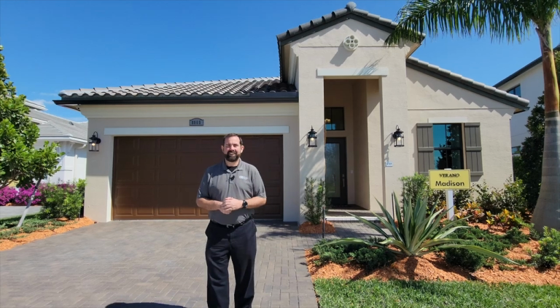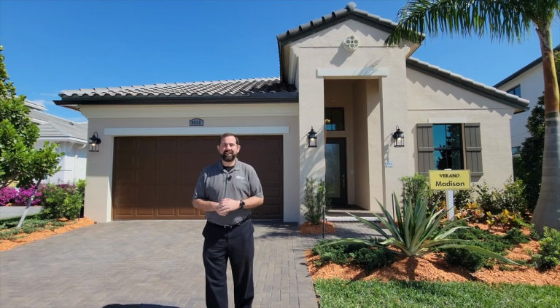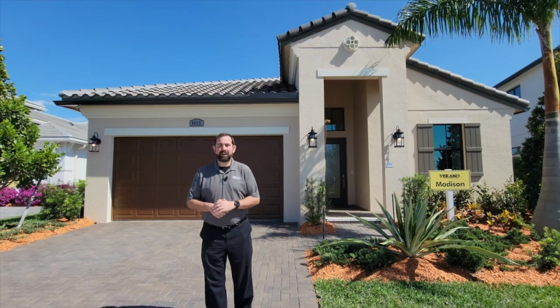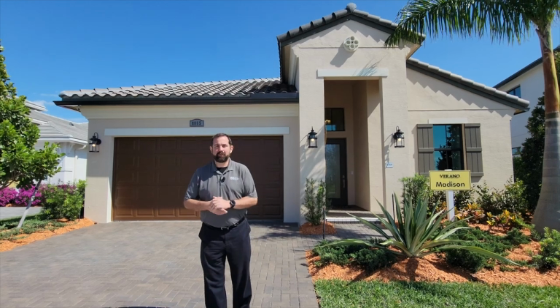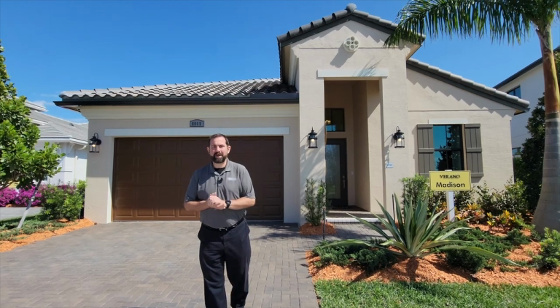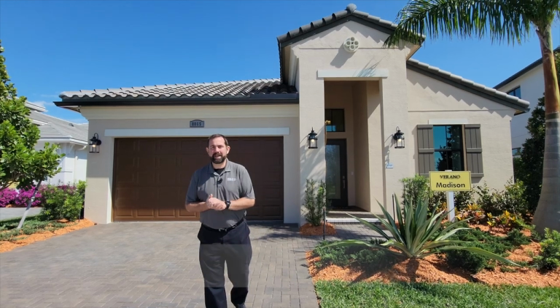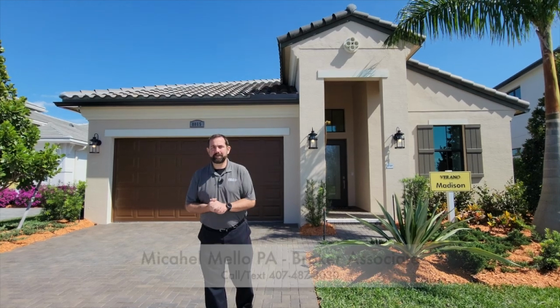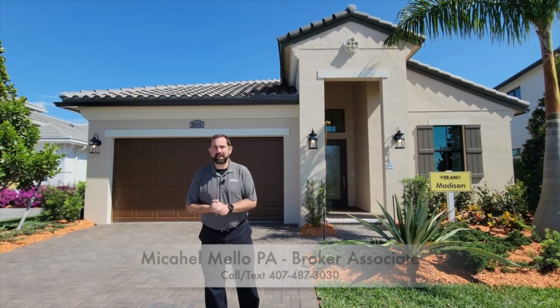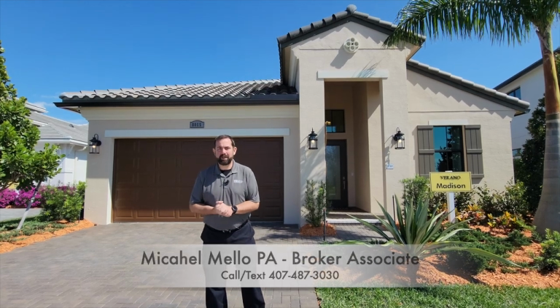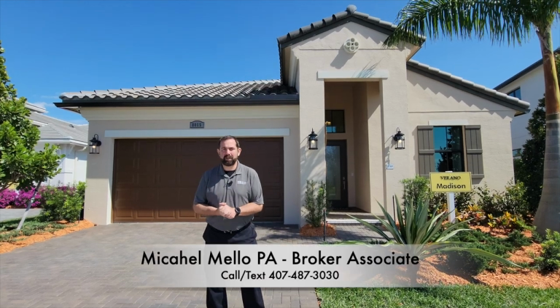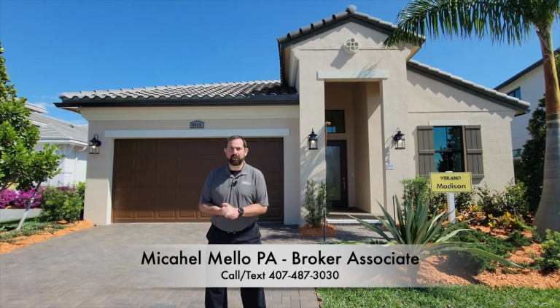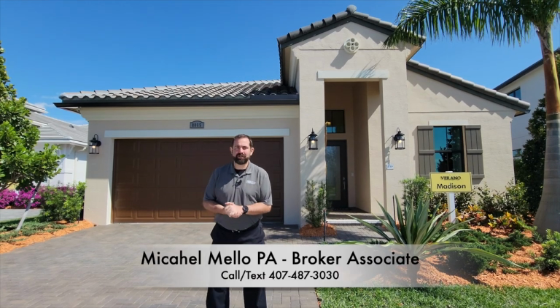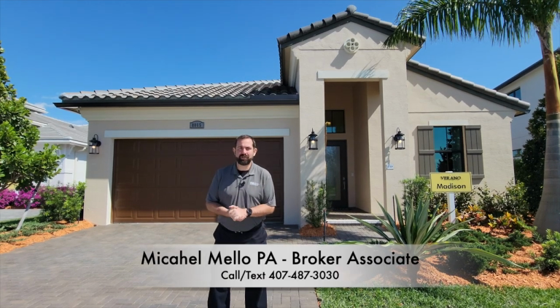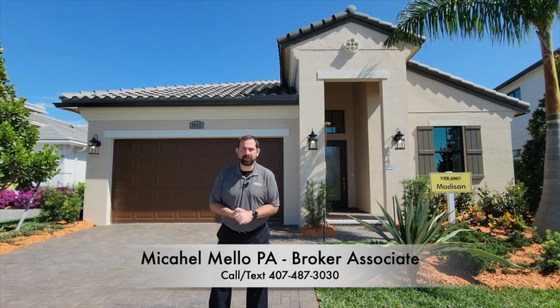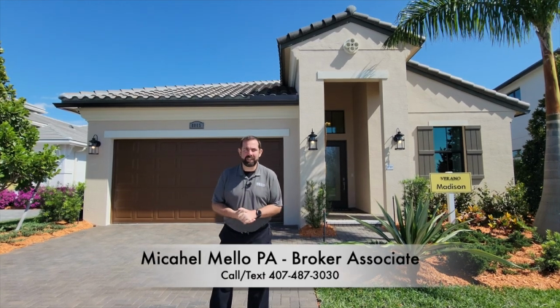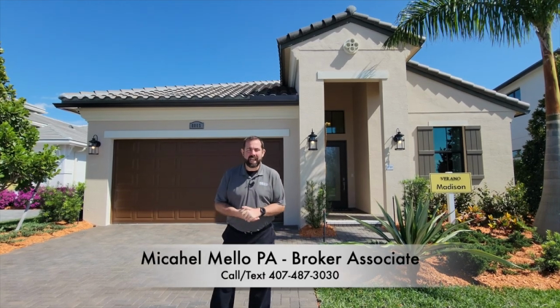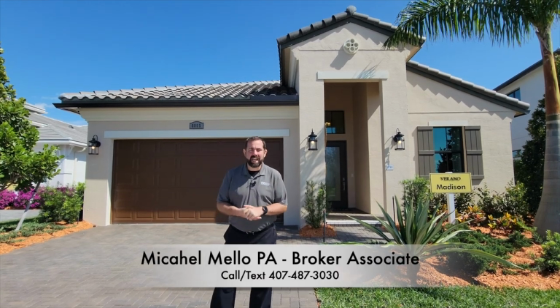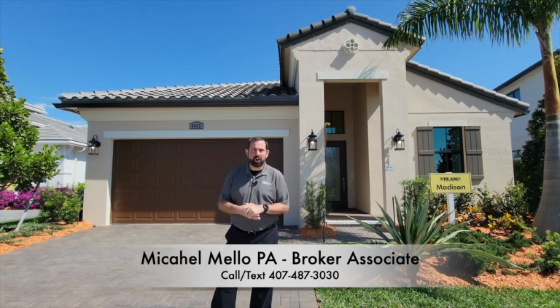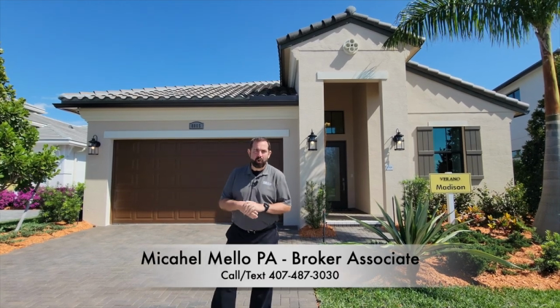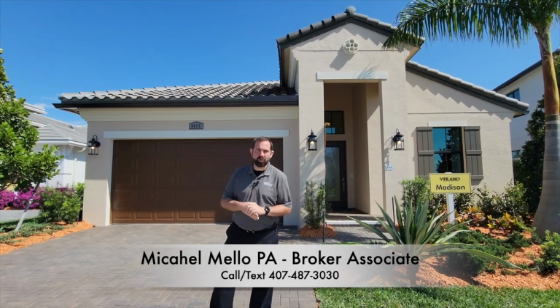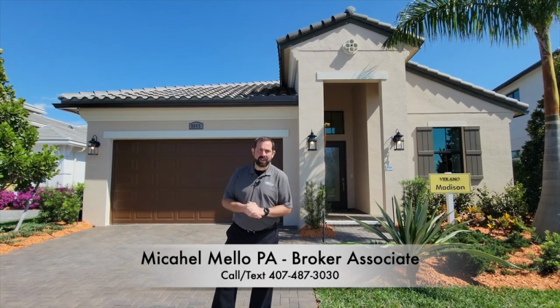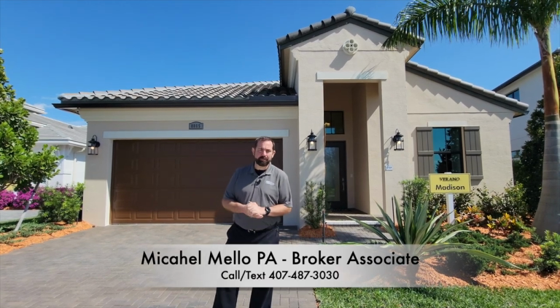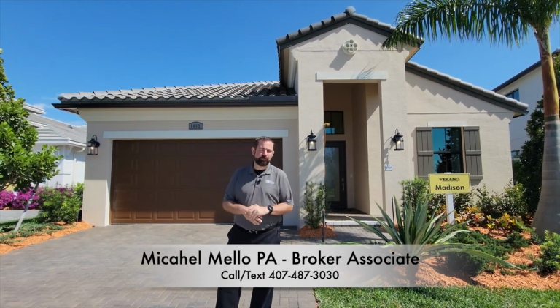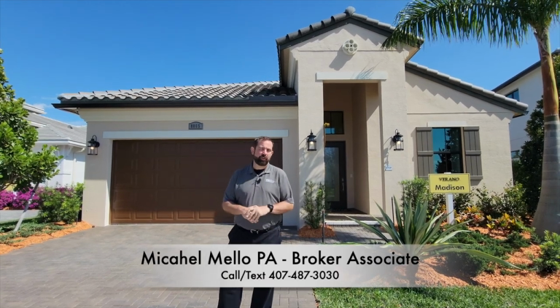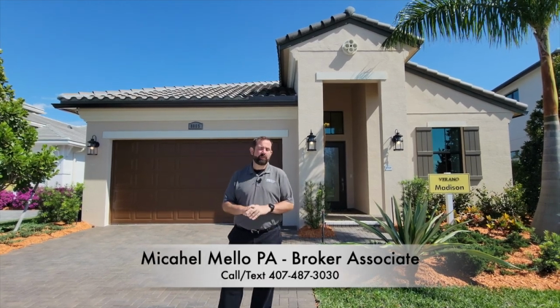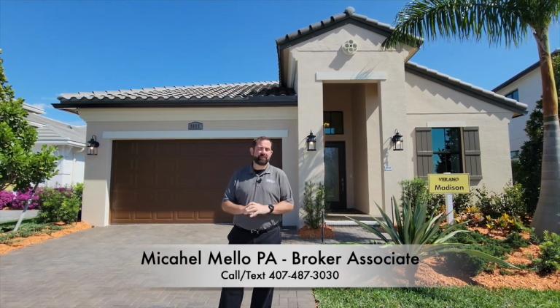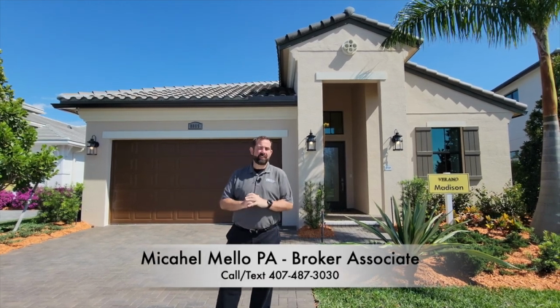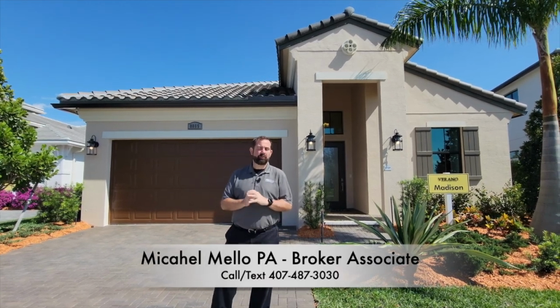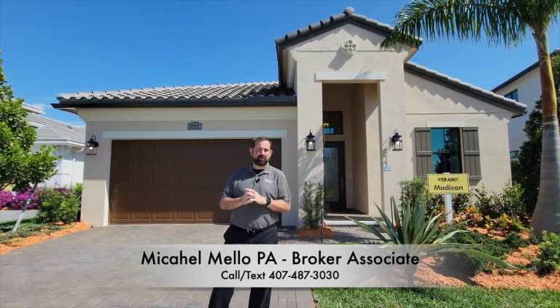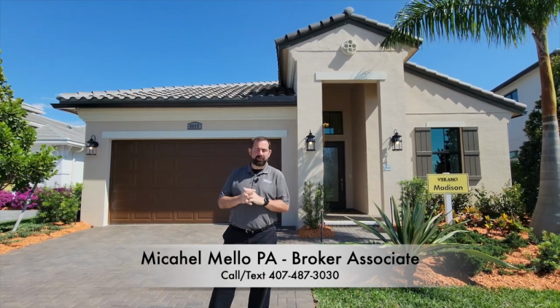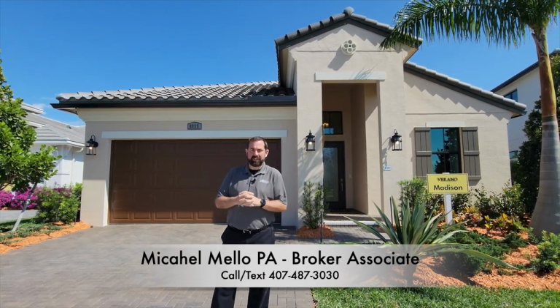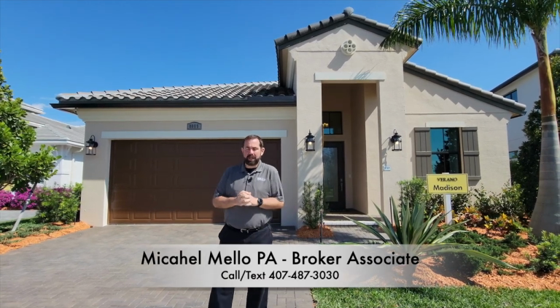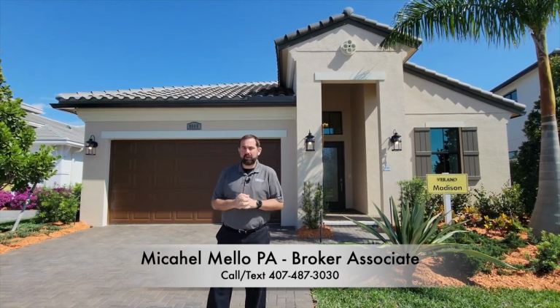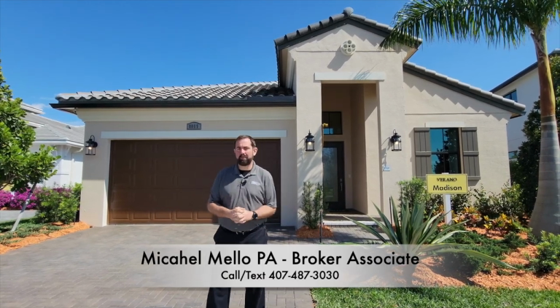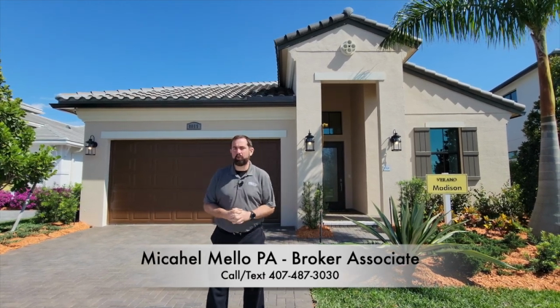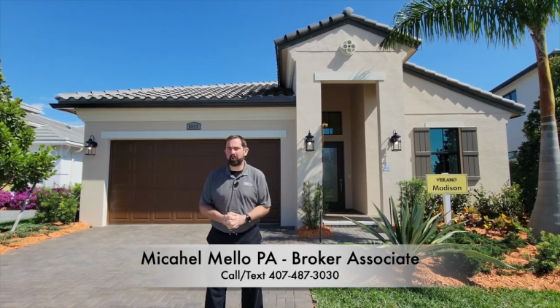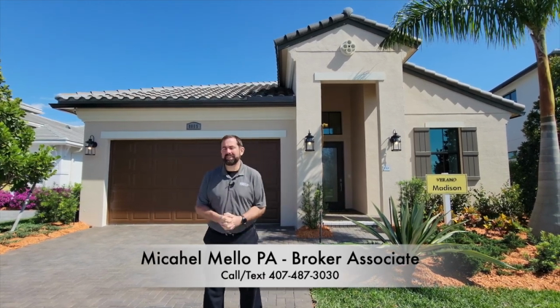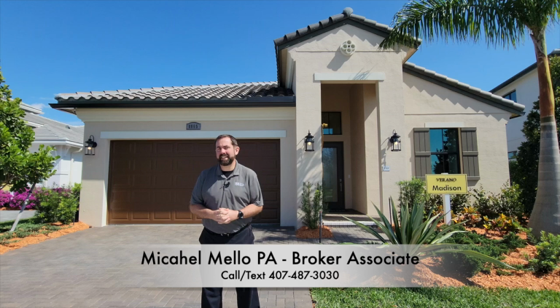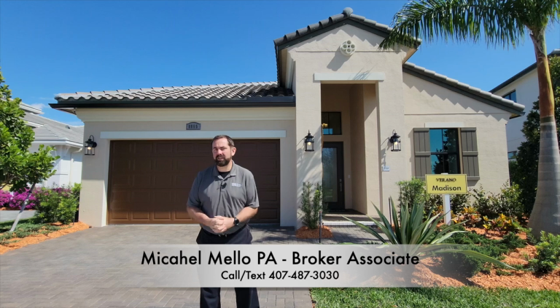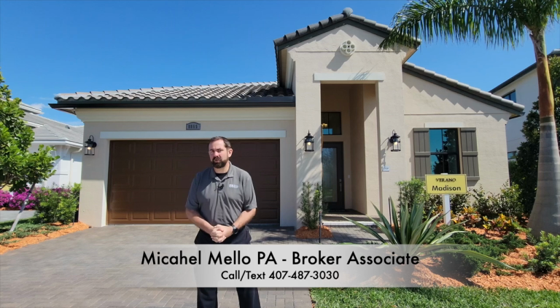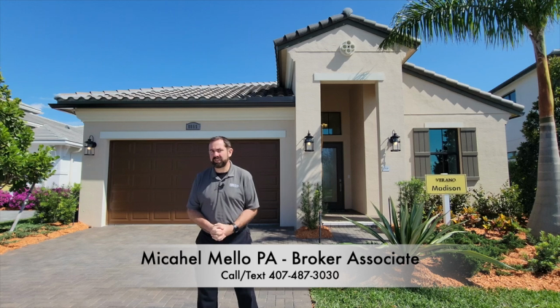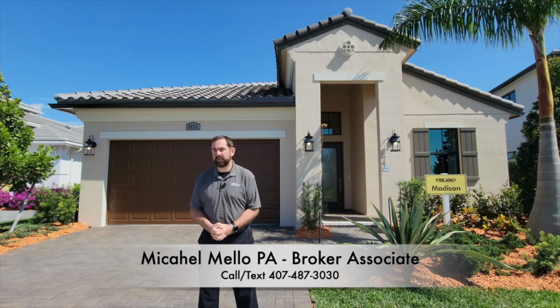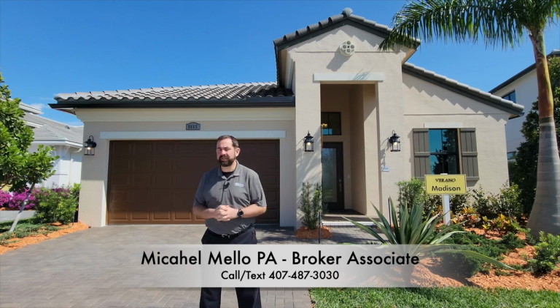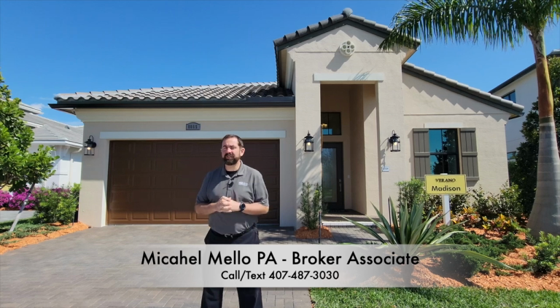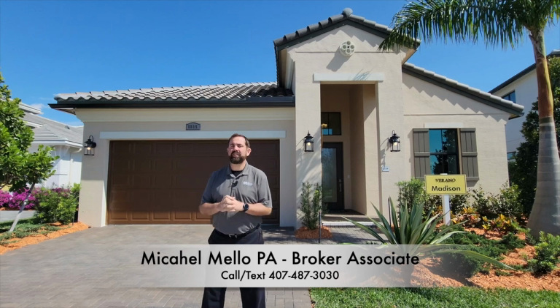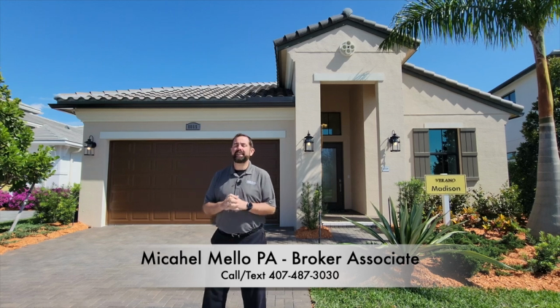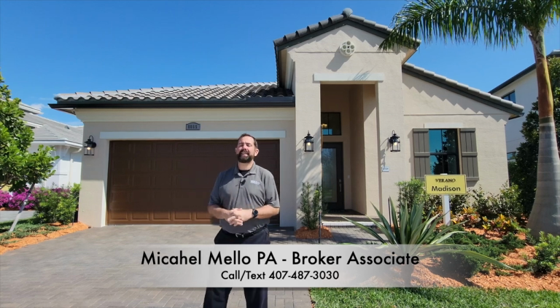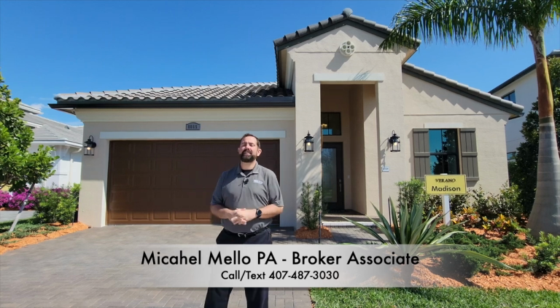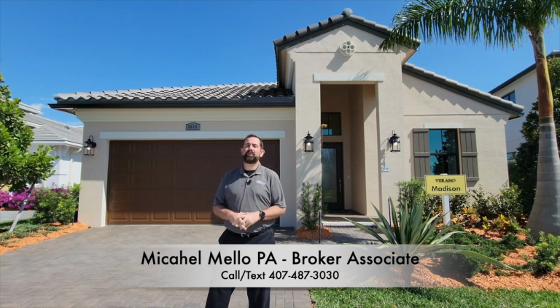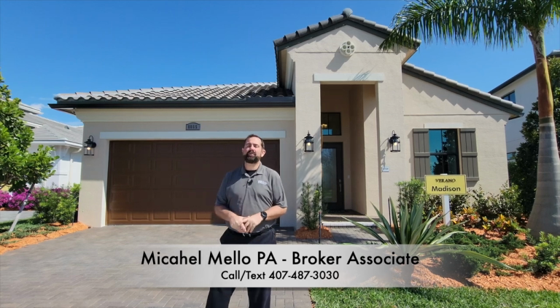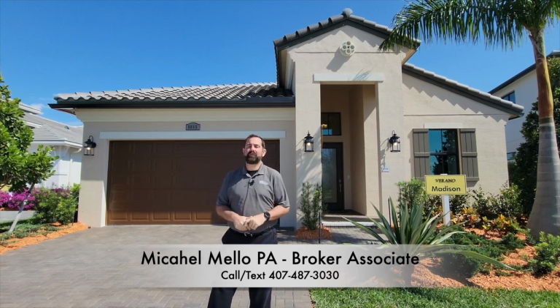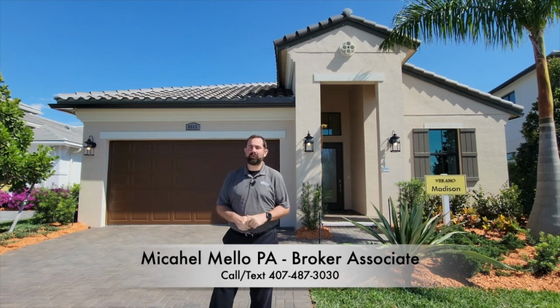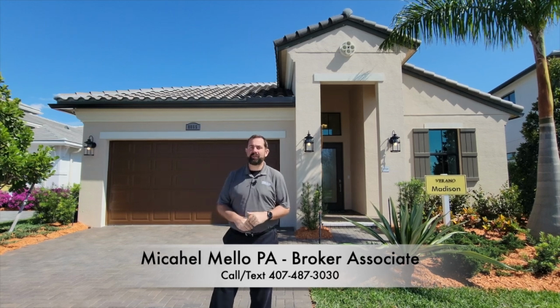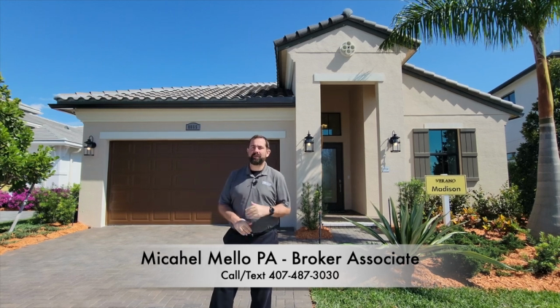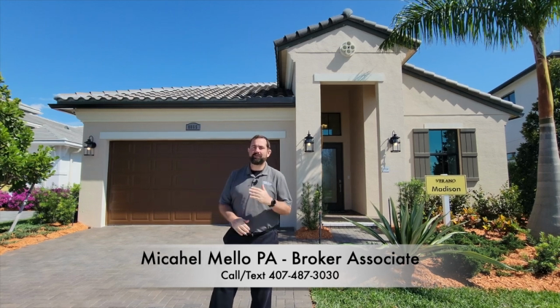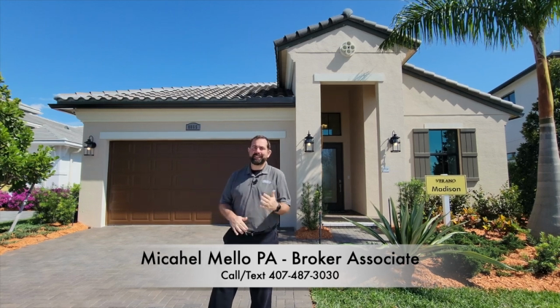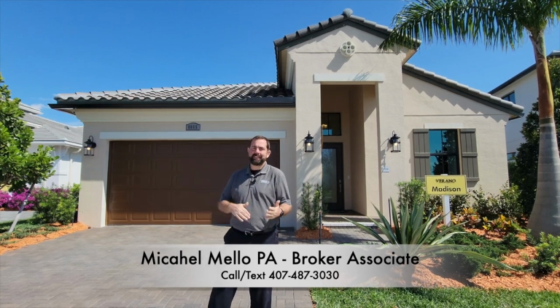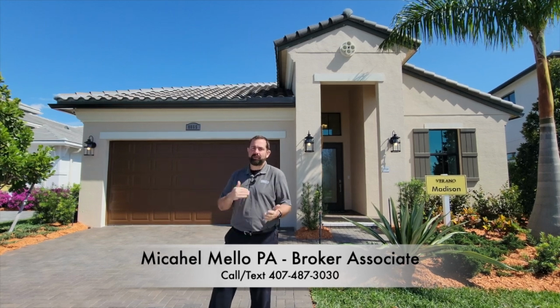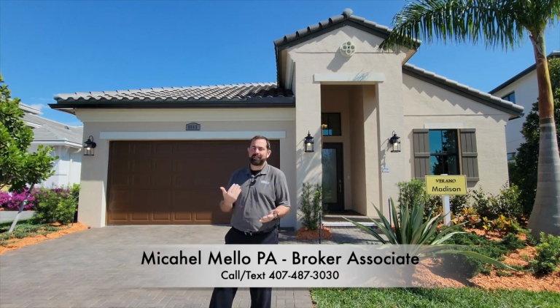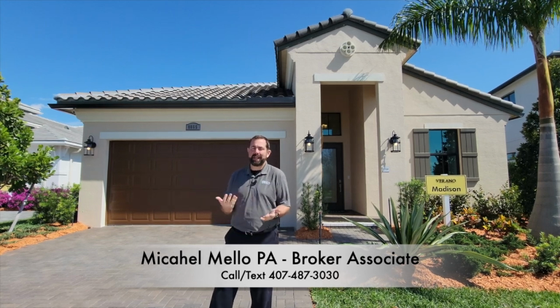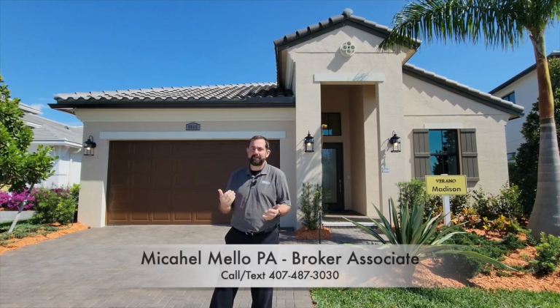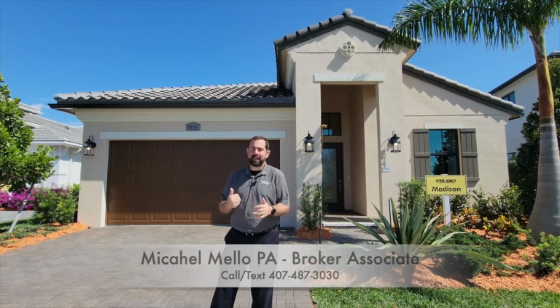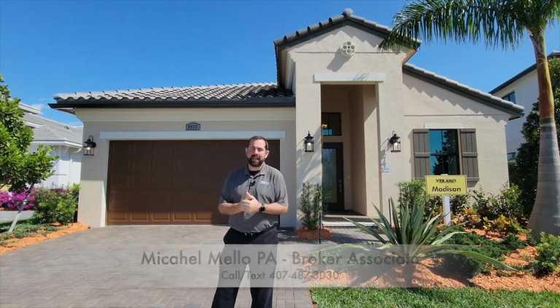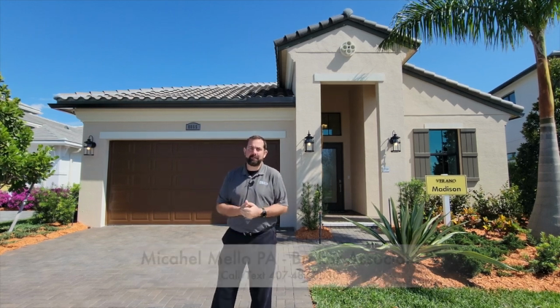Hey everyone, my name is Mike Mello, Broker Associate and co-owner at Preferred Real Estate Brokers. Today we're in Port St. Lucie, which is on the east coast of Florida between Daytona and Miami.